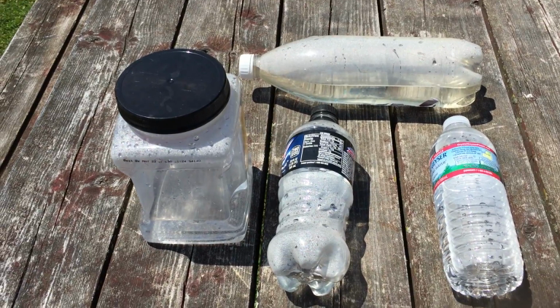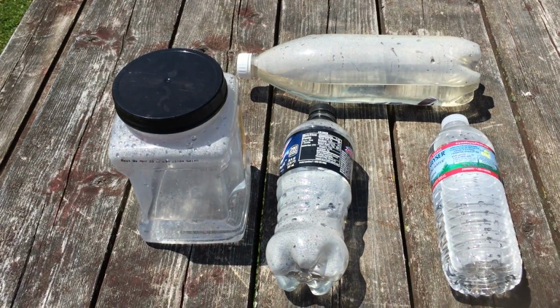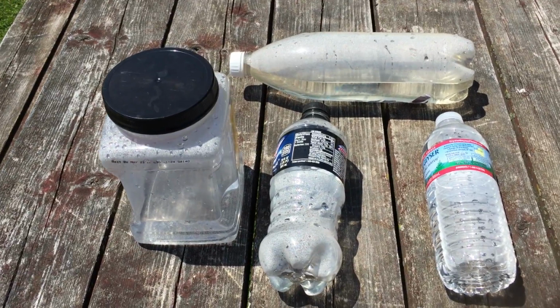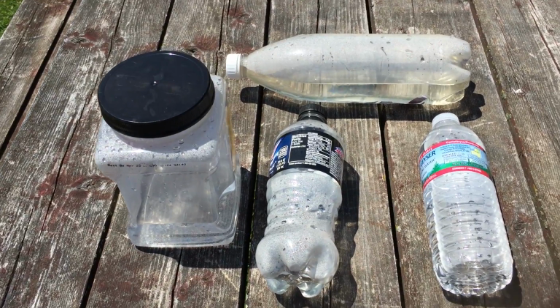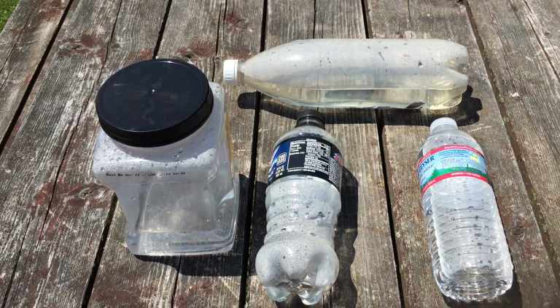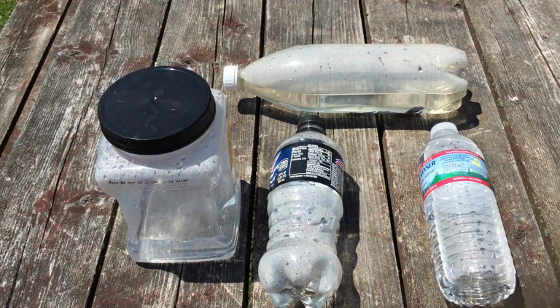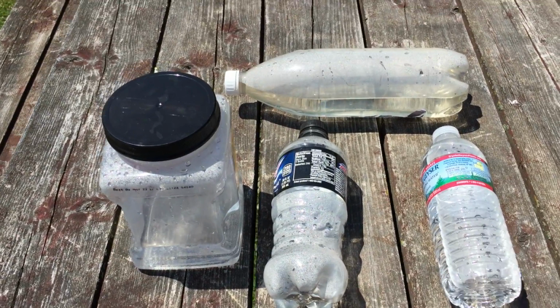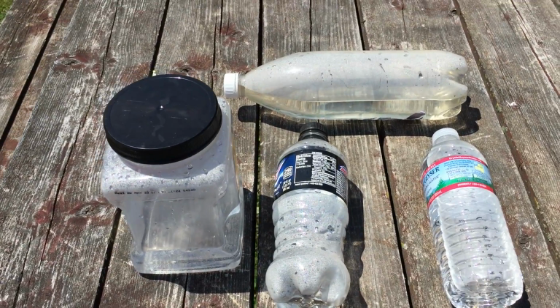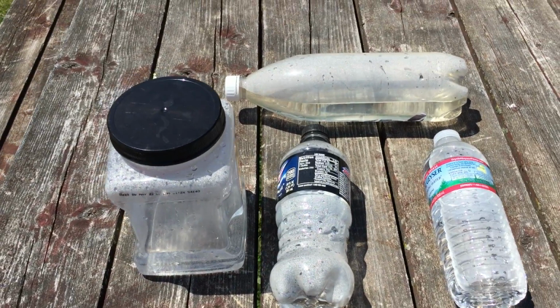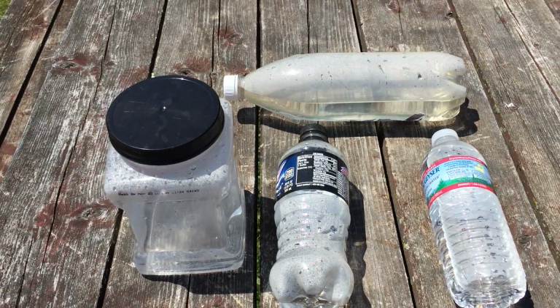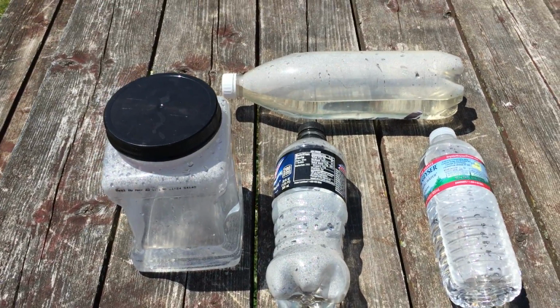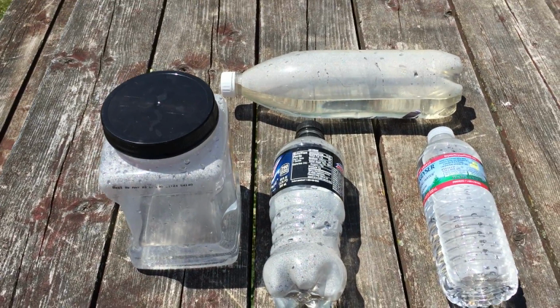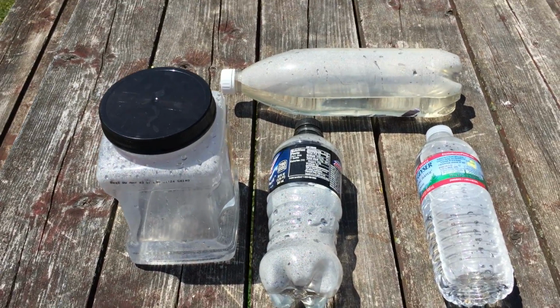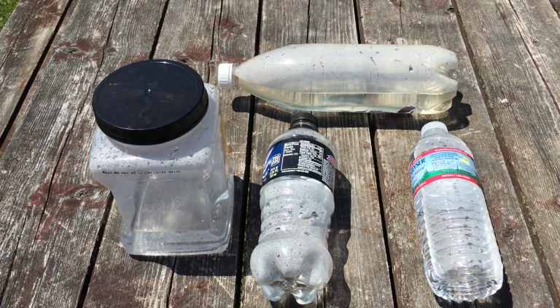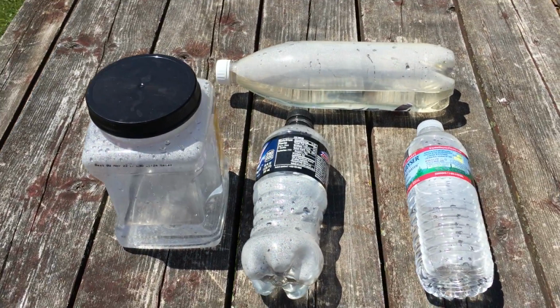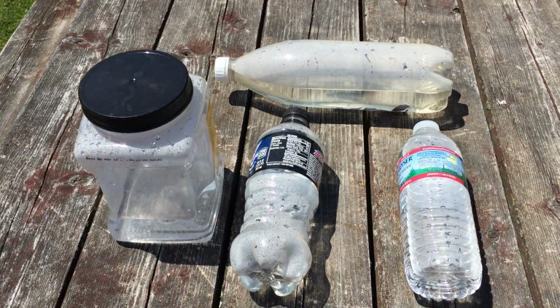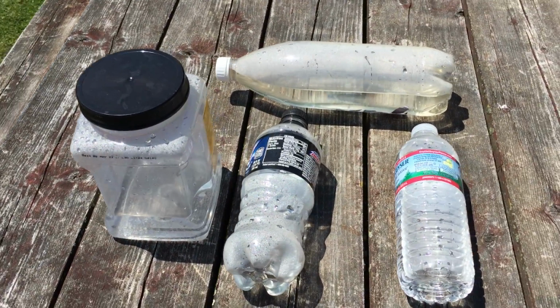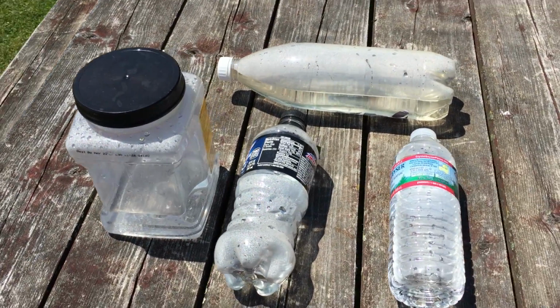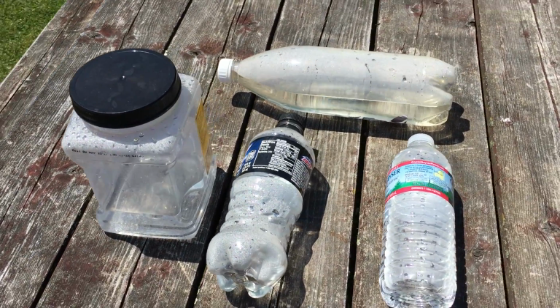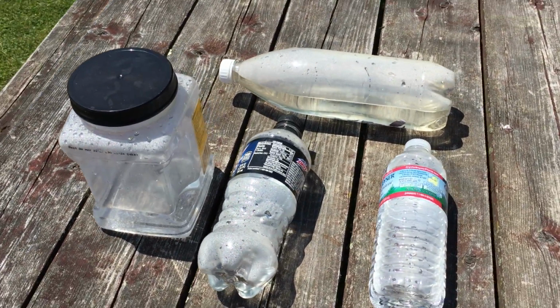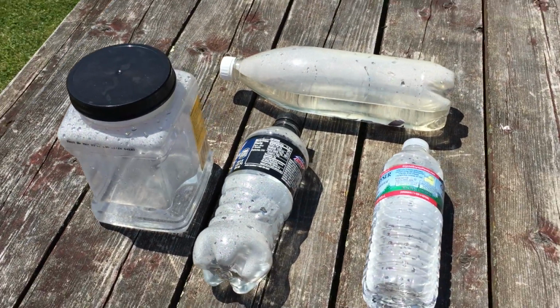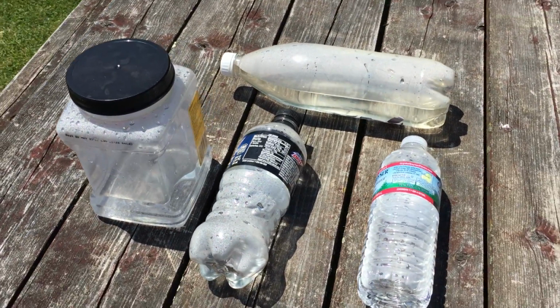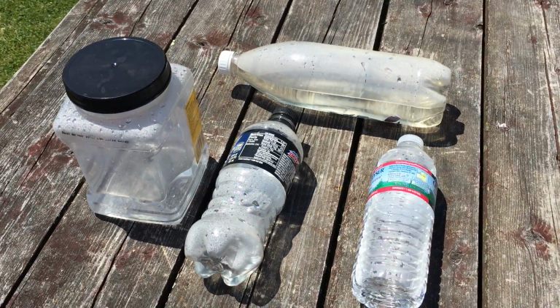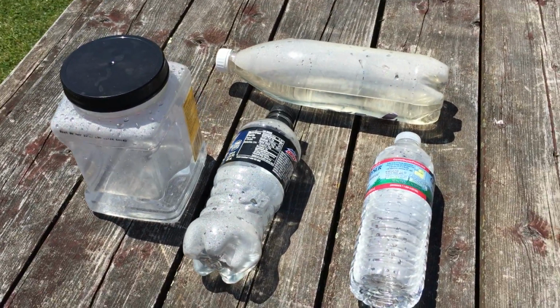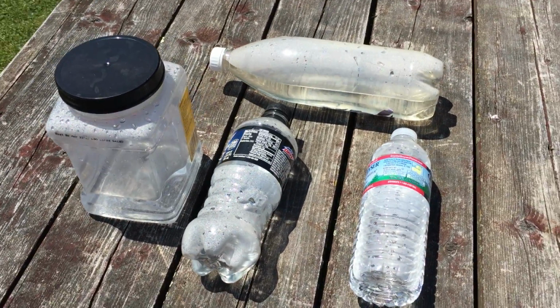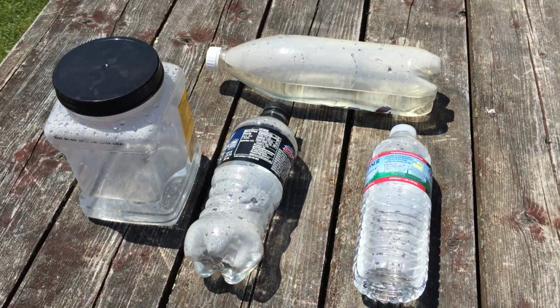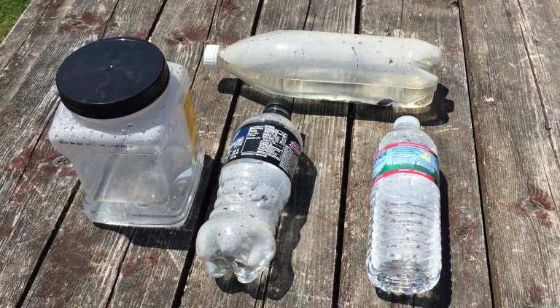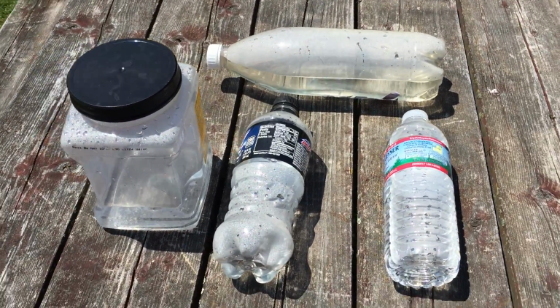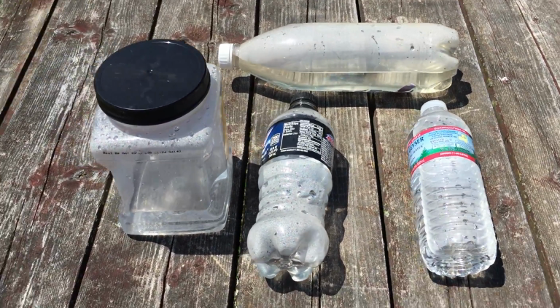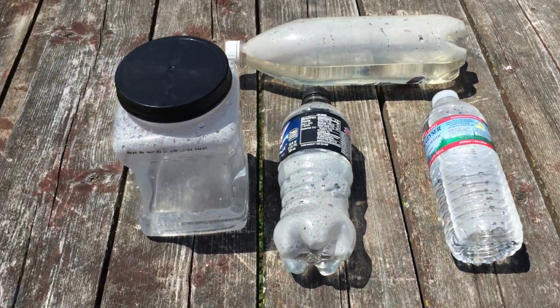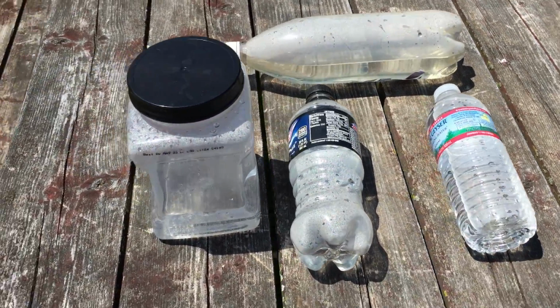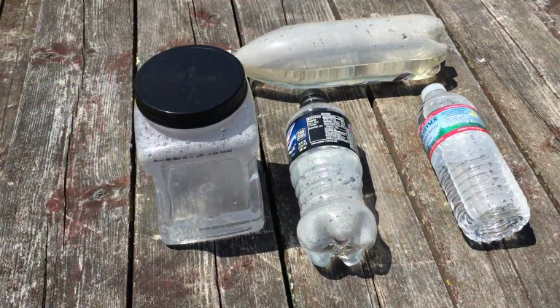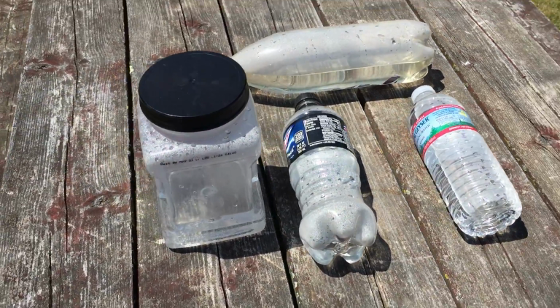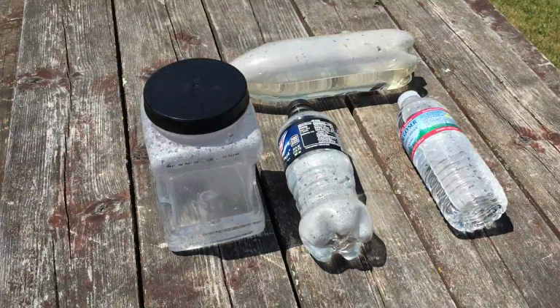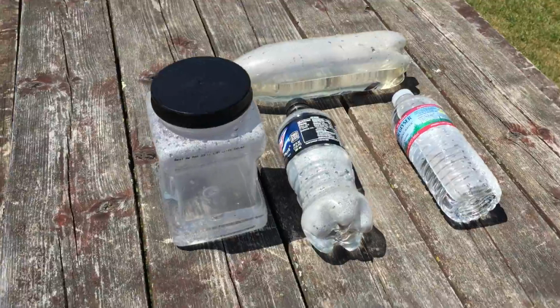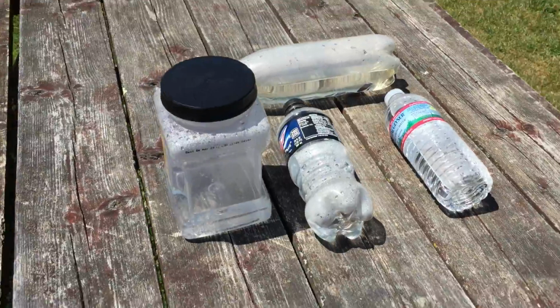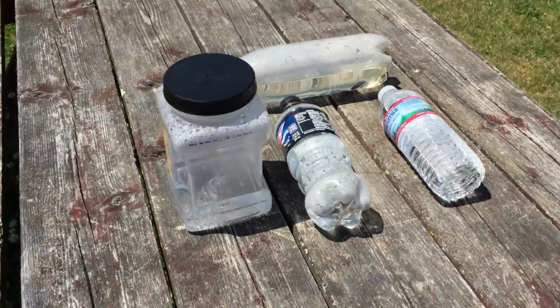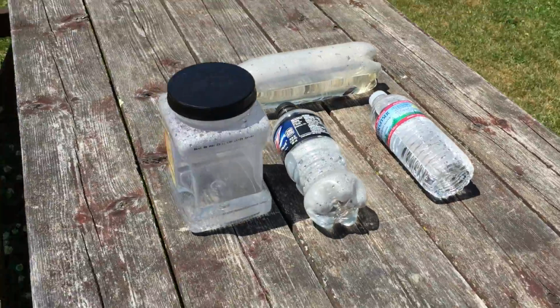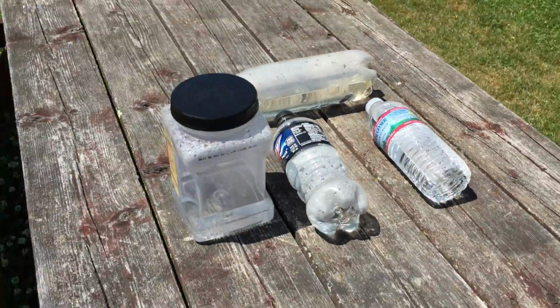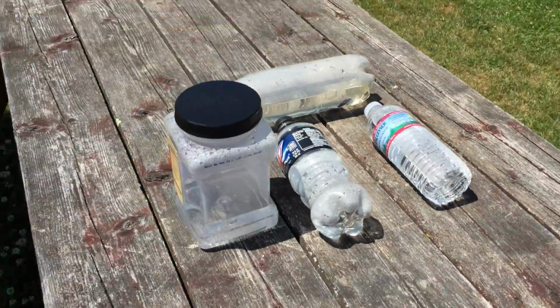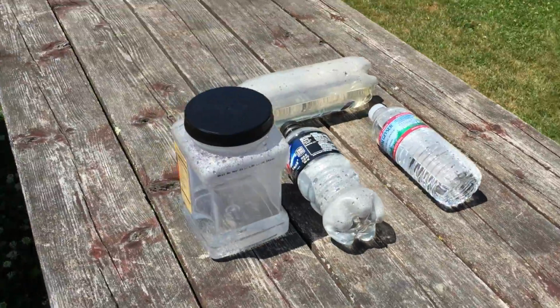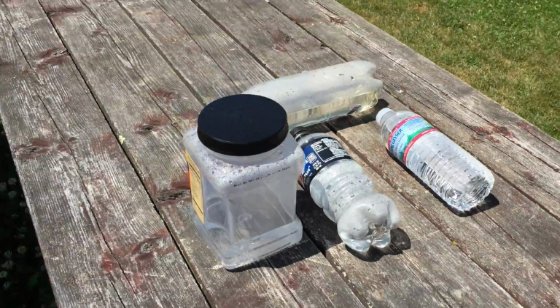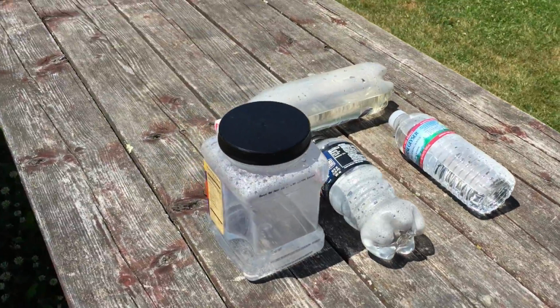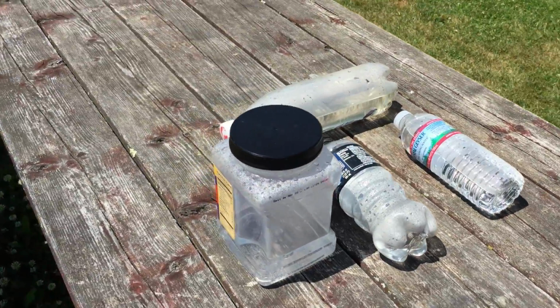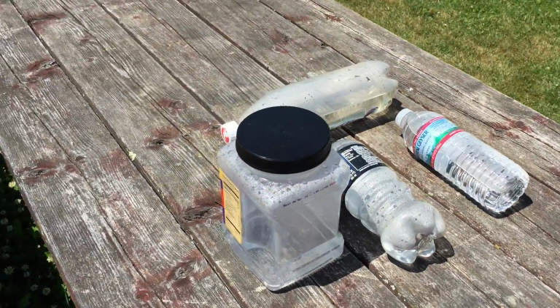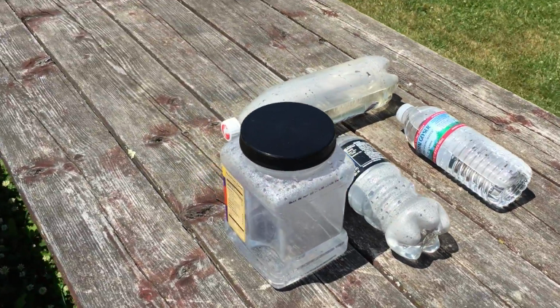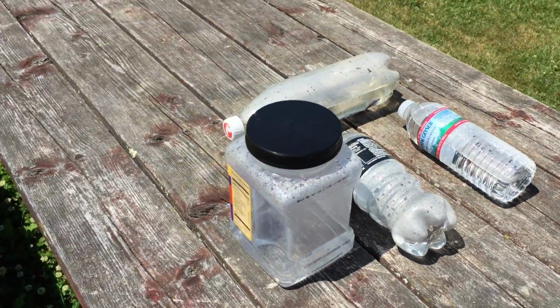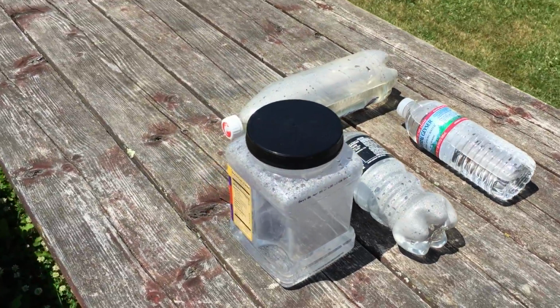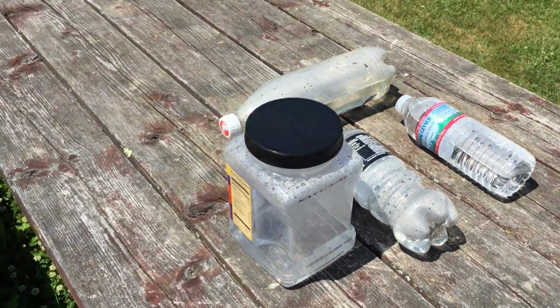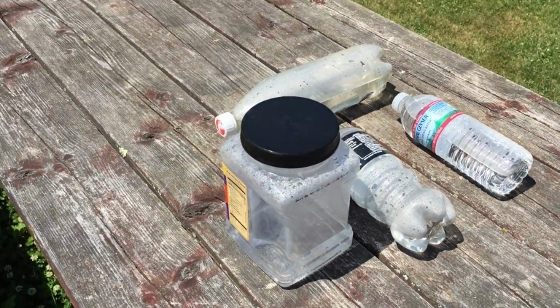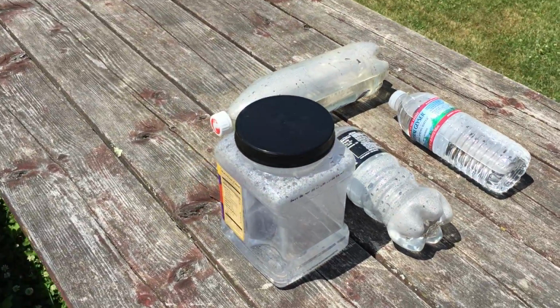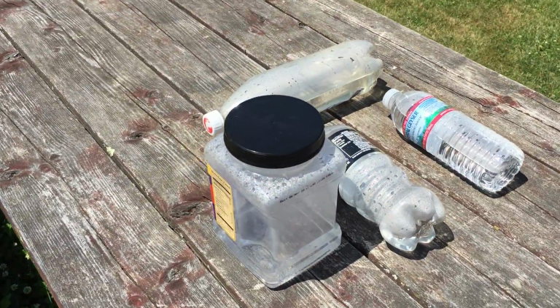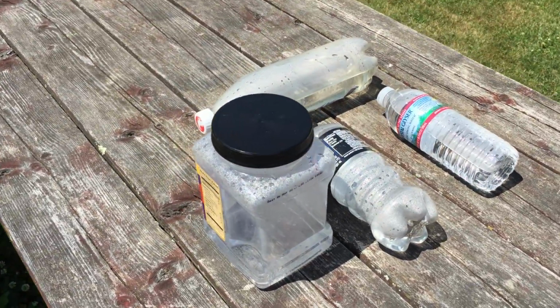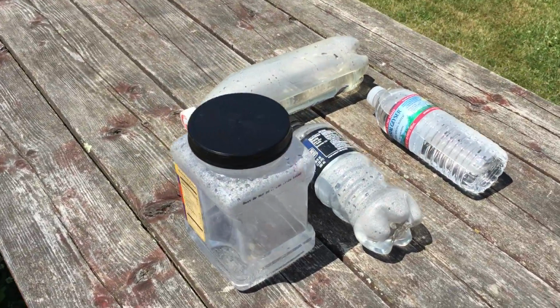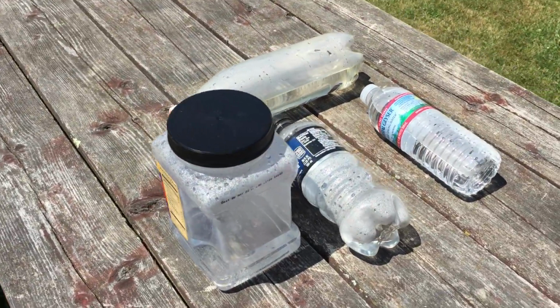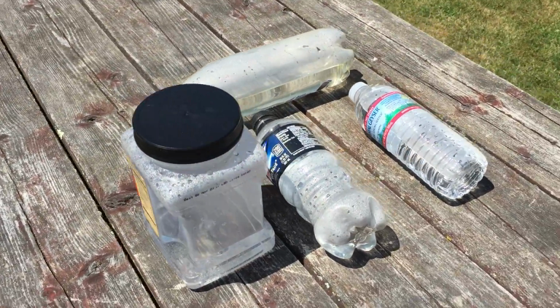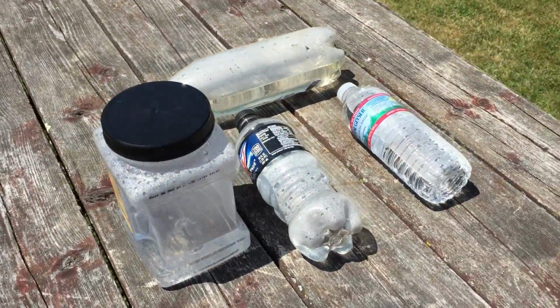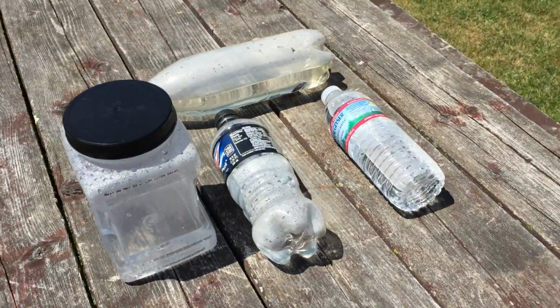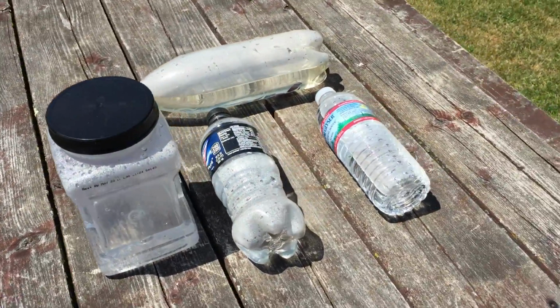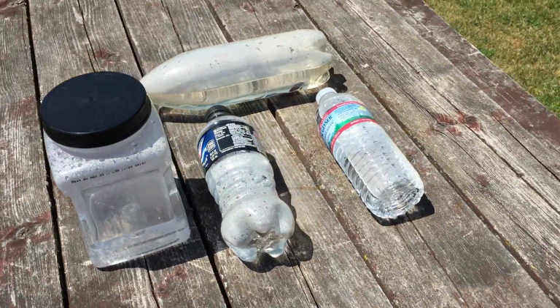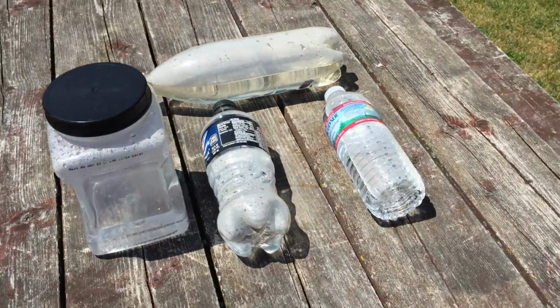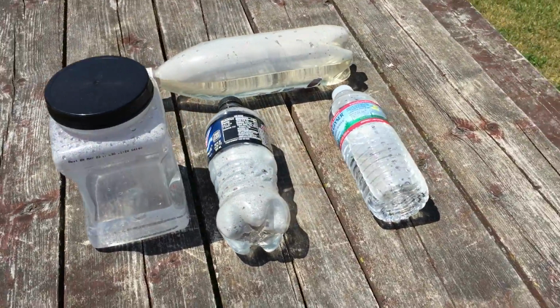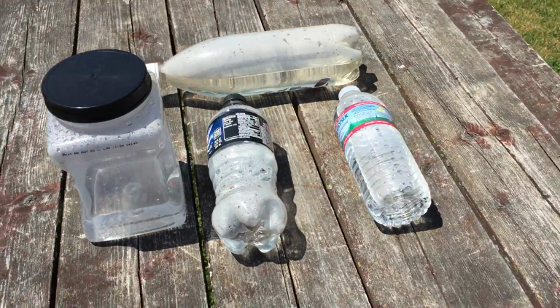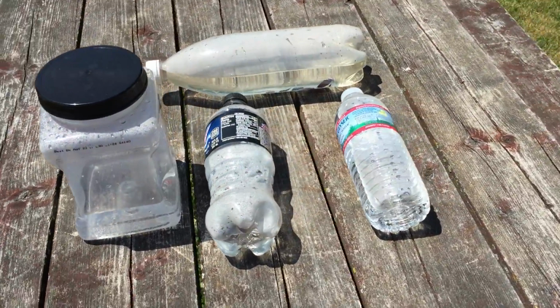Hello and welcome to the Tarkas Zone. Today I wanted to go over purifying water using just the sunlight.